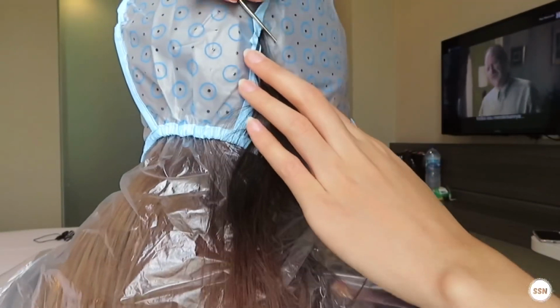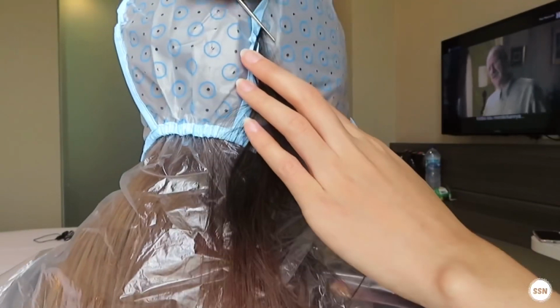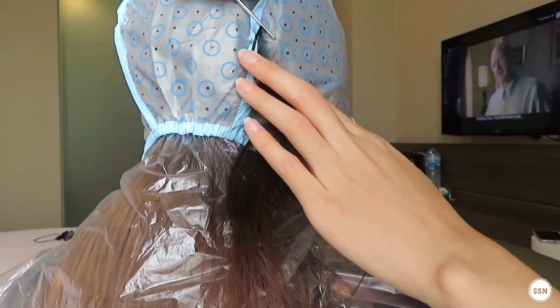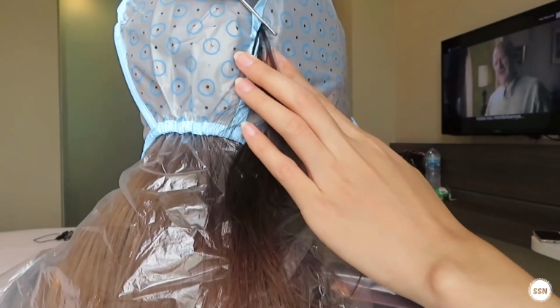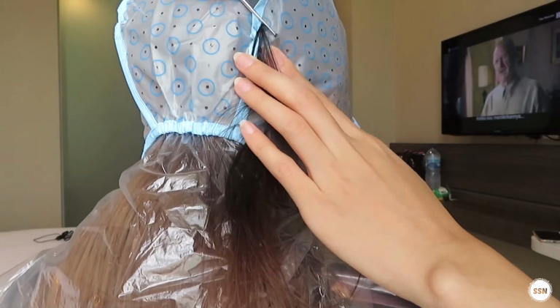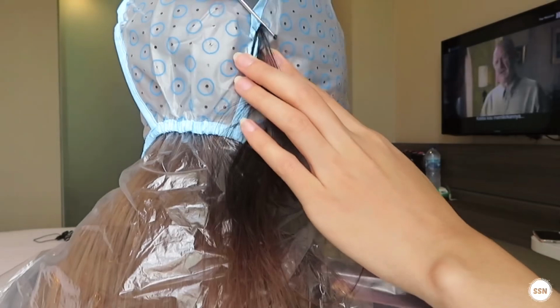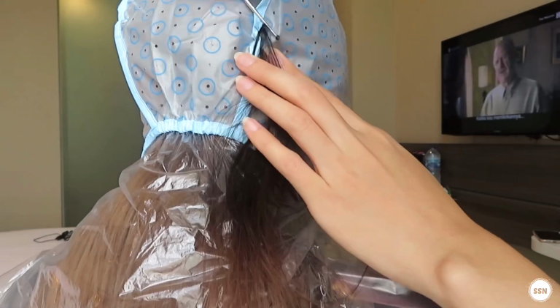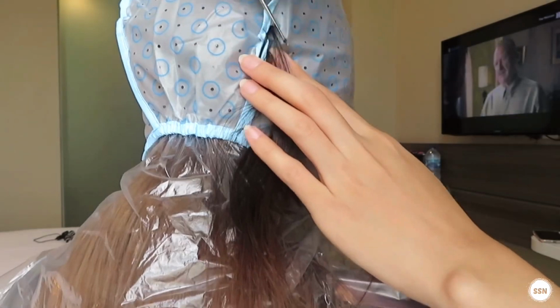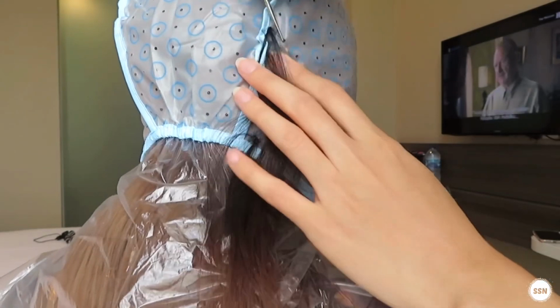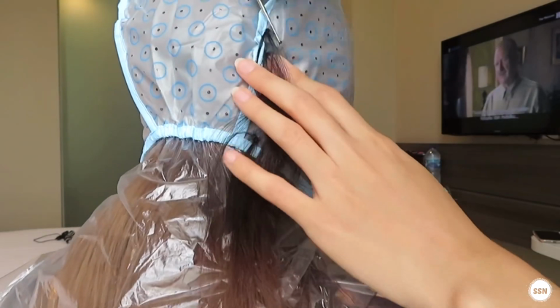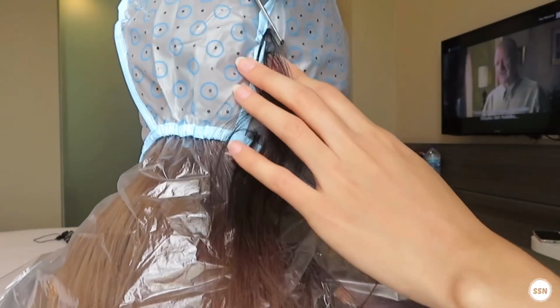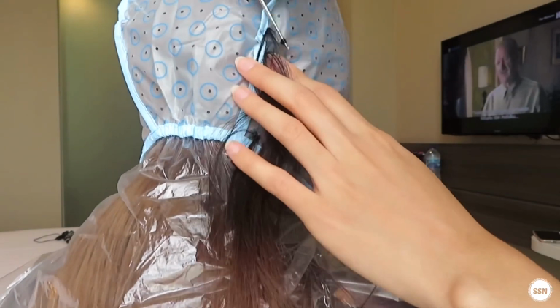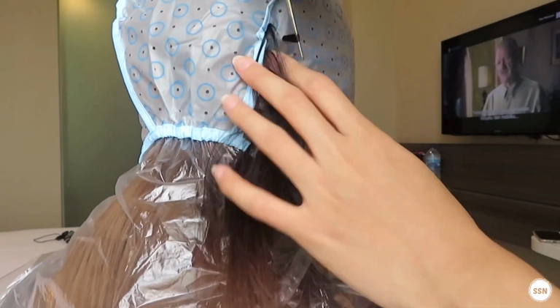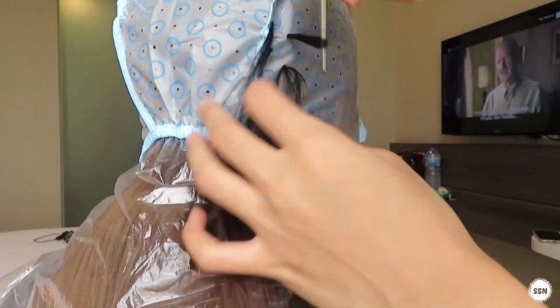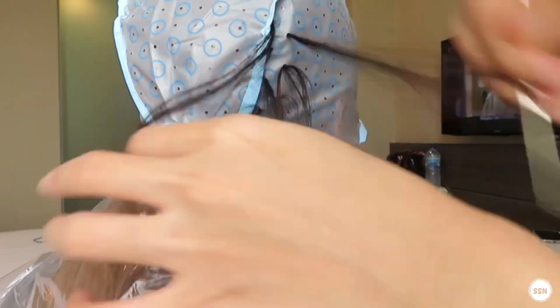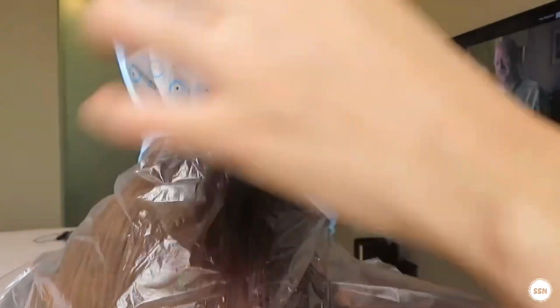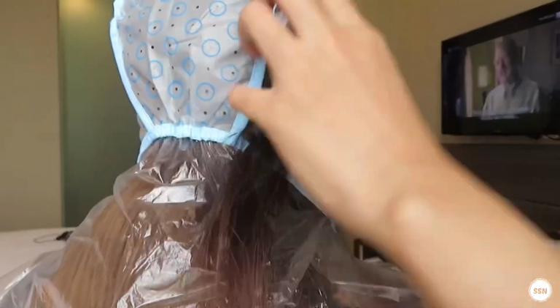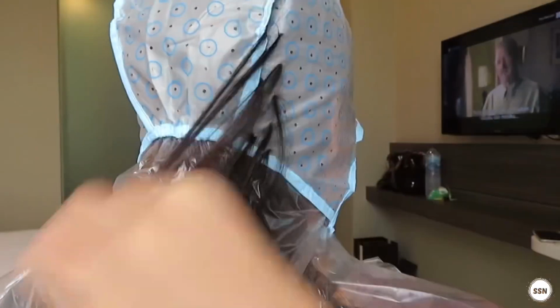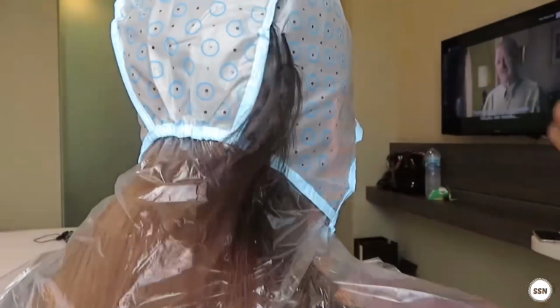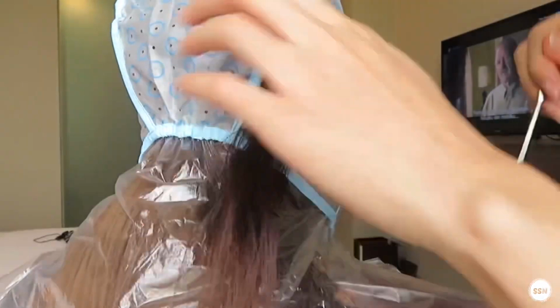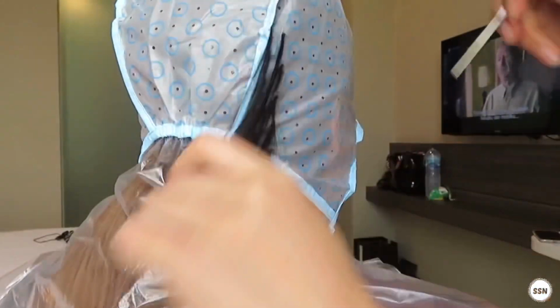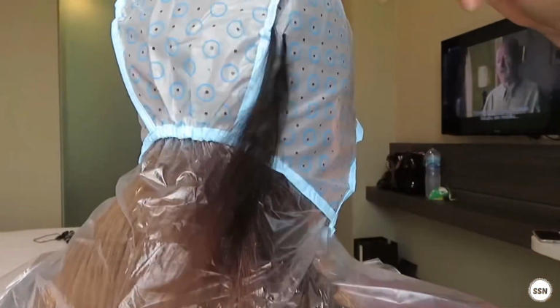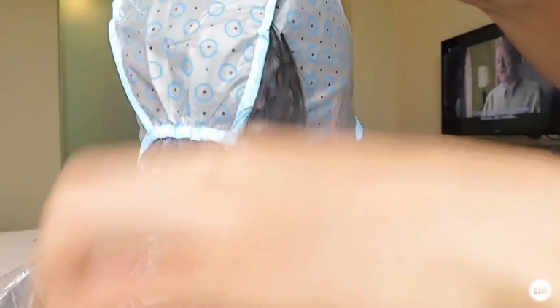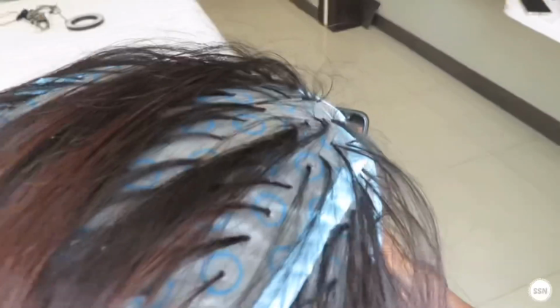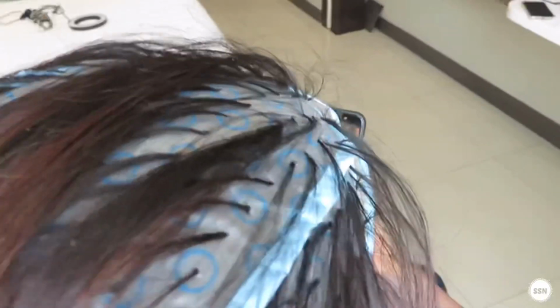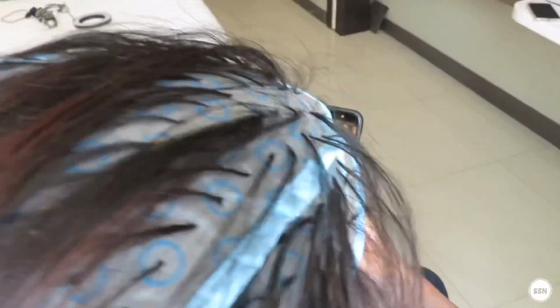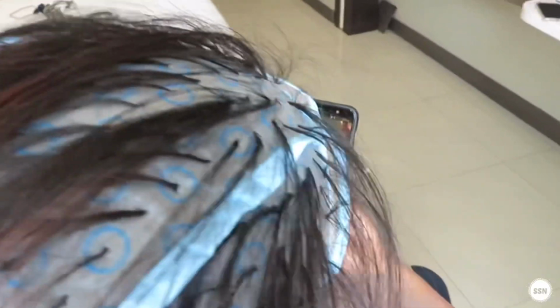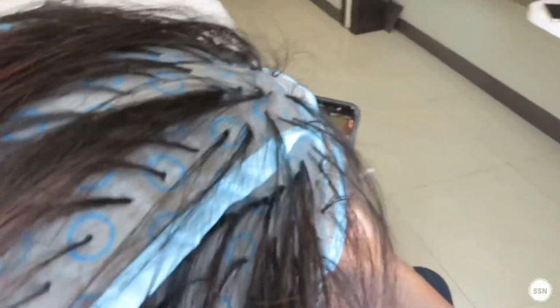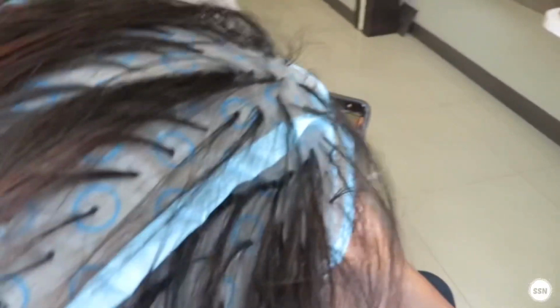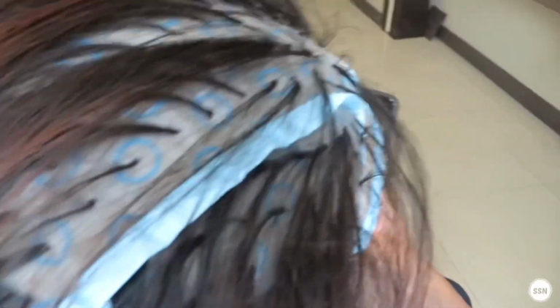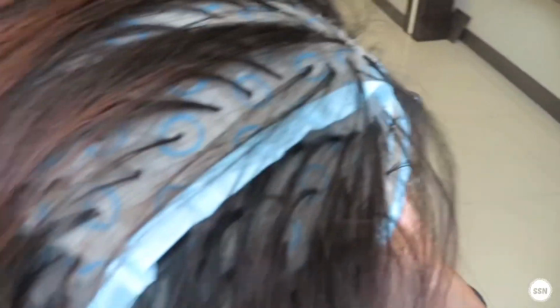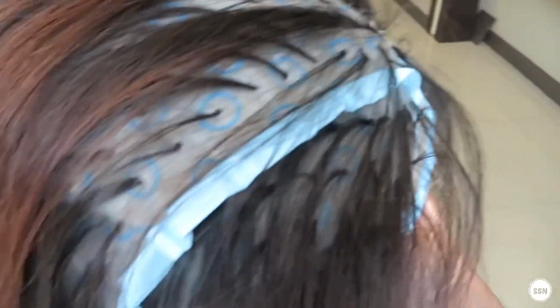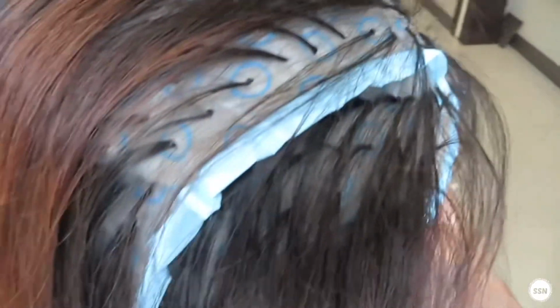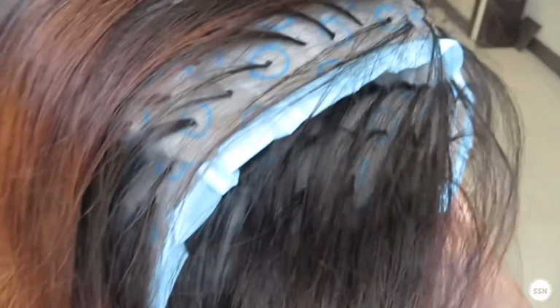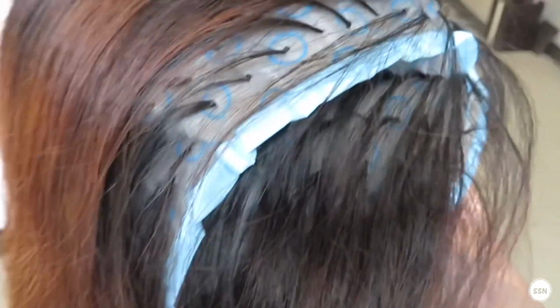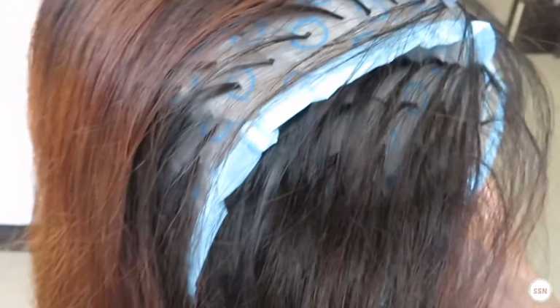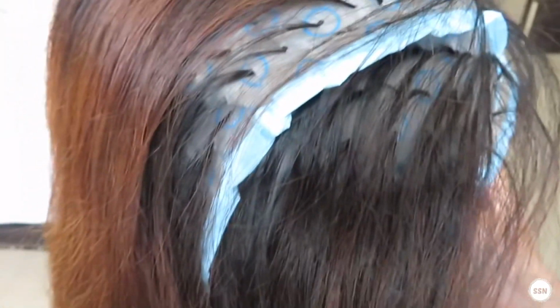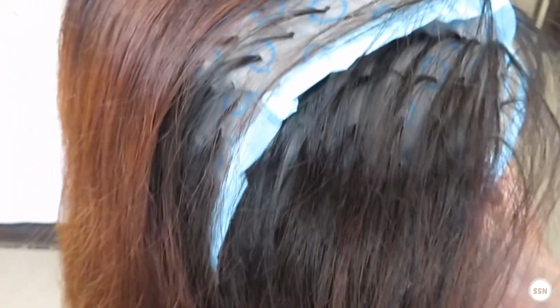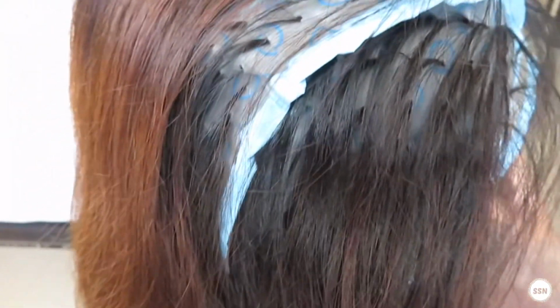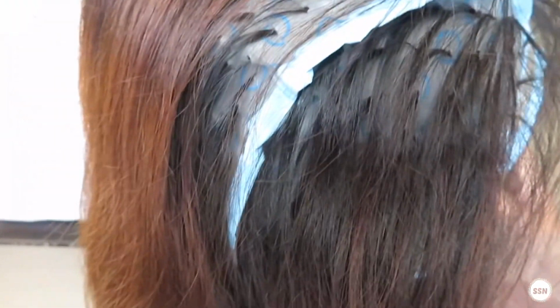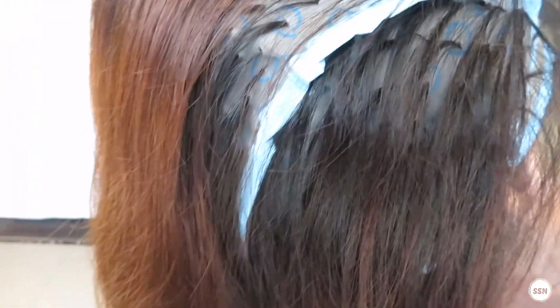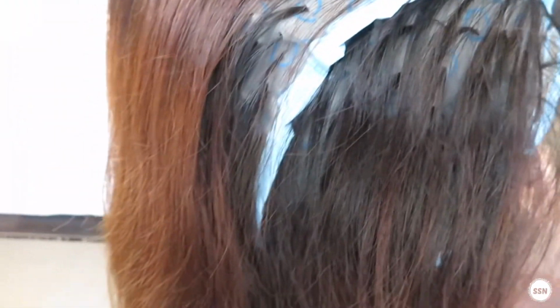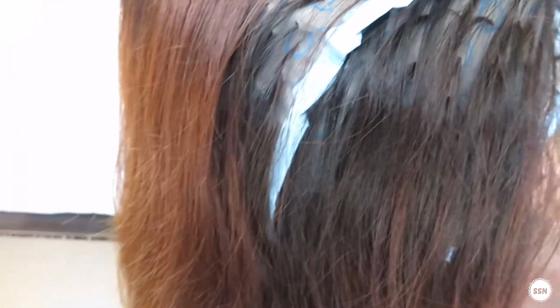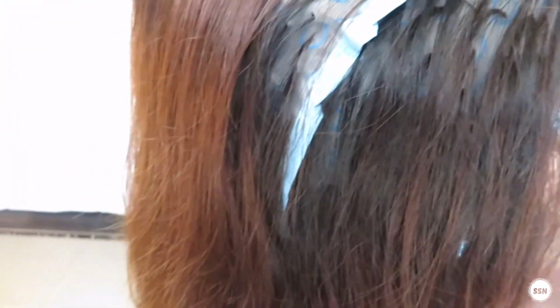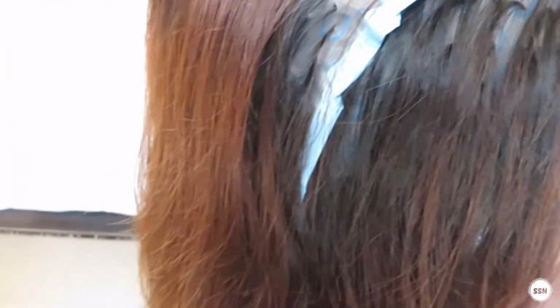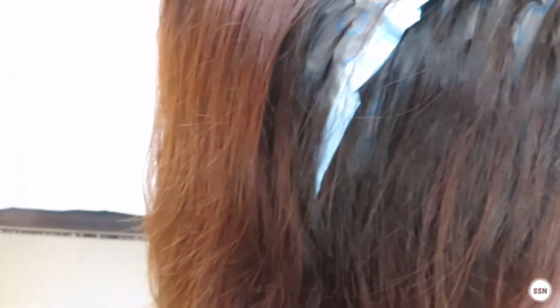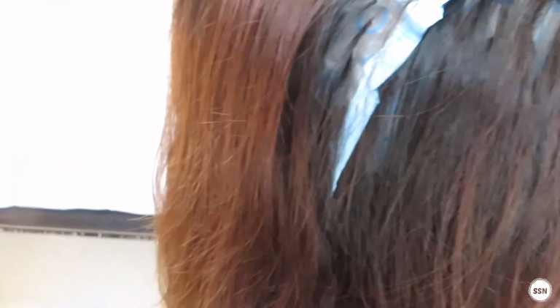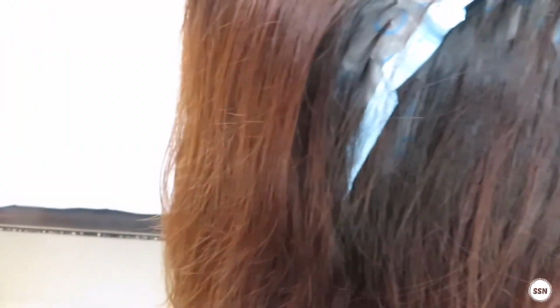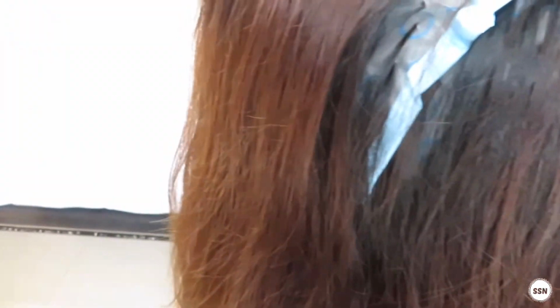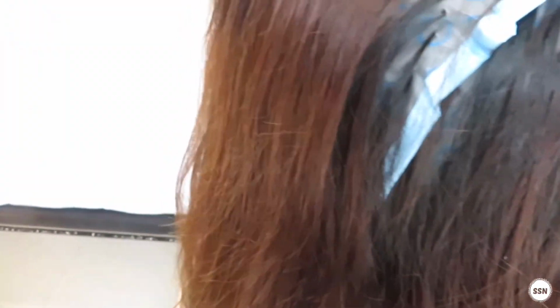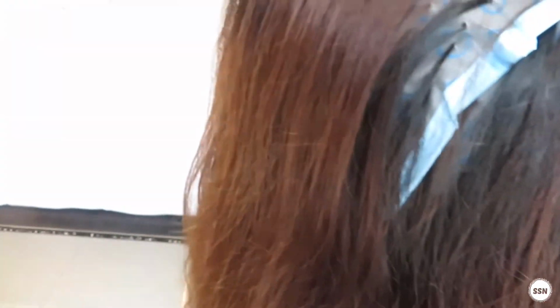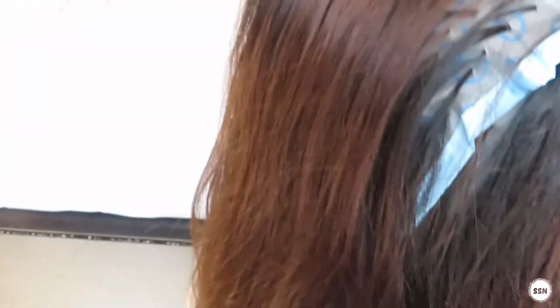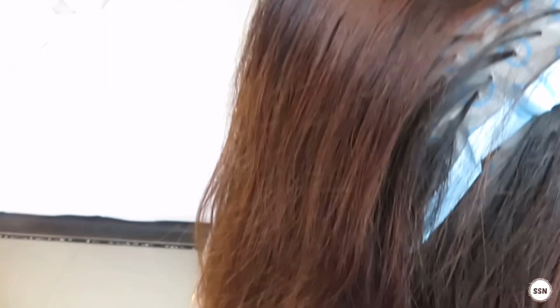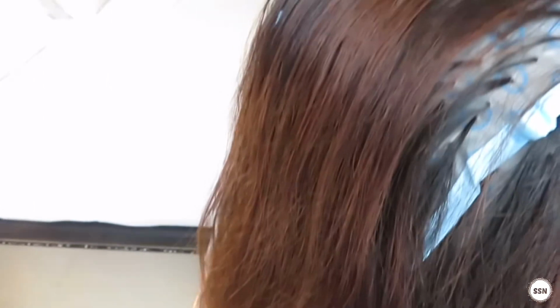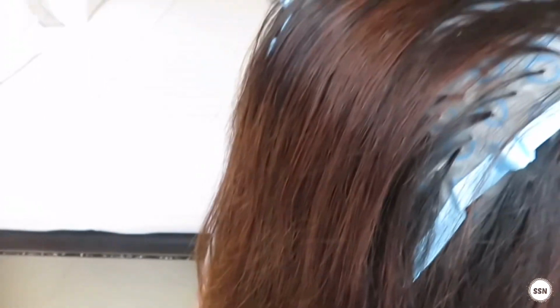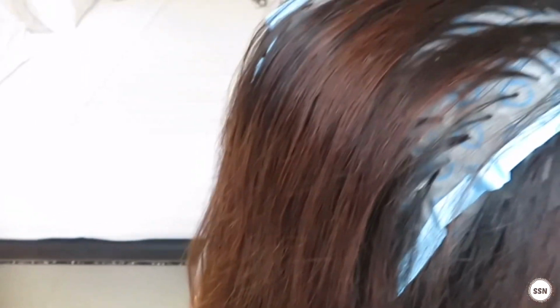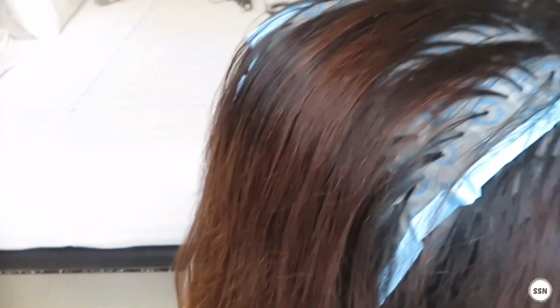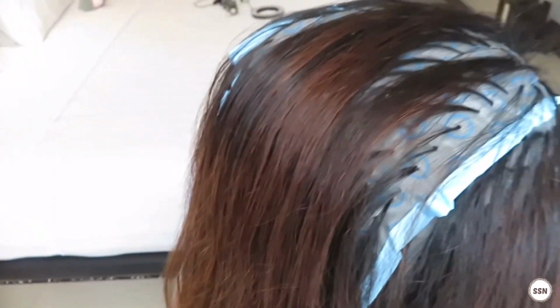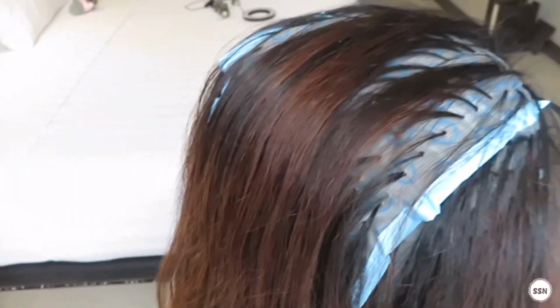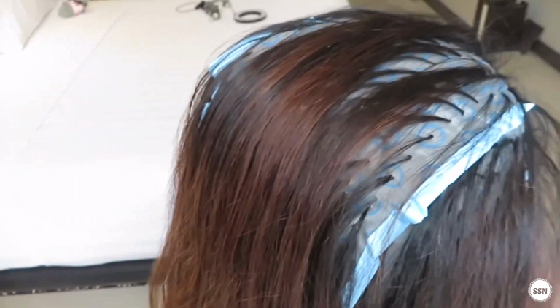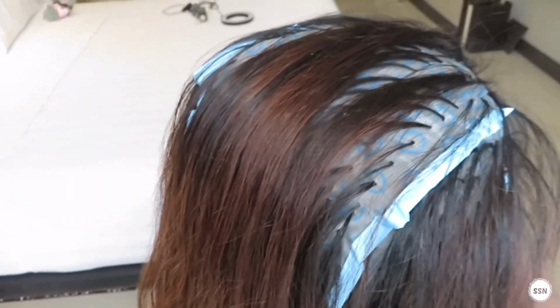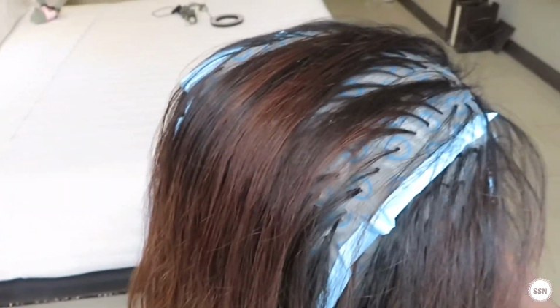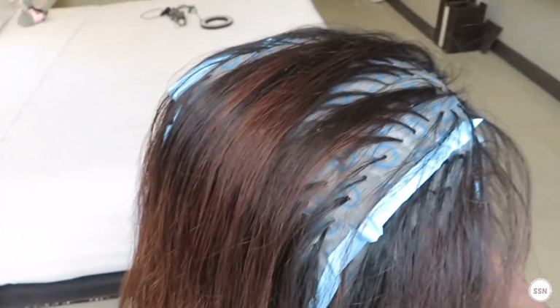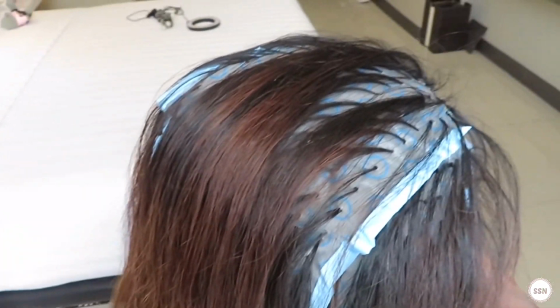There's a lot of hair, but you have to be careful until you get all the hair through.